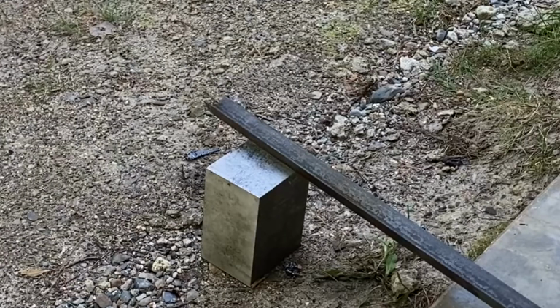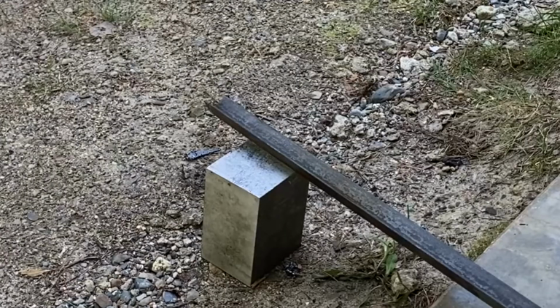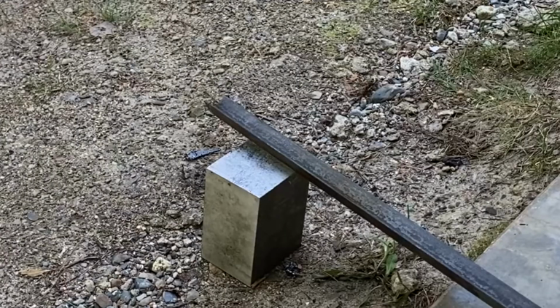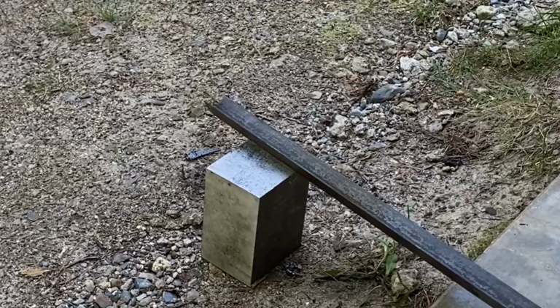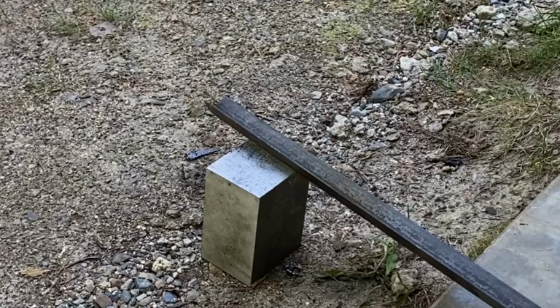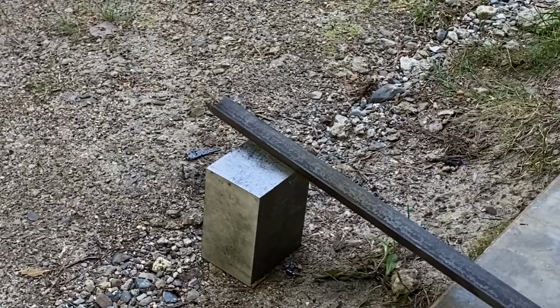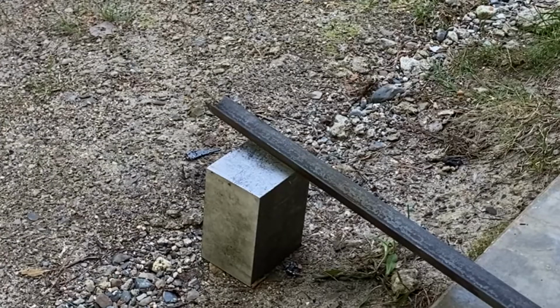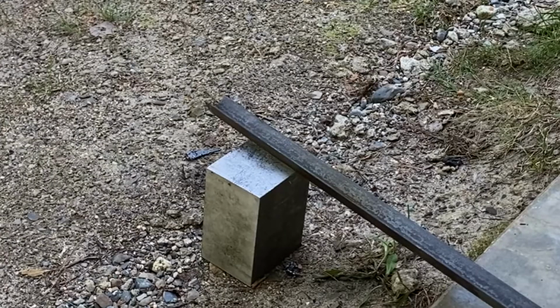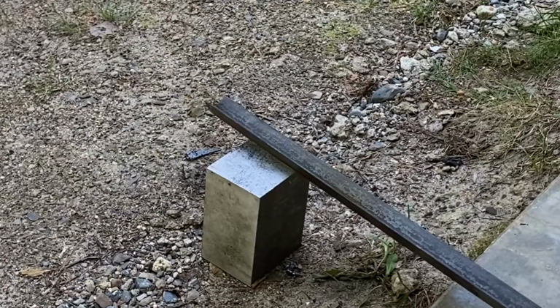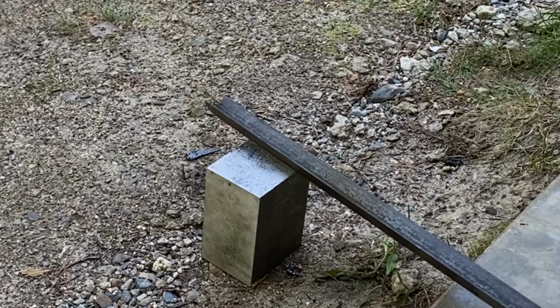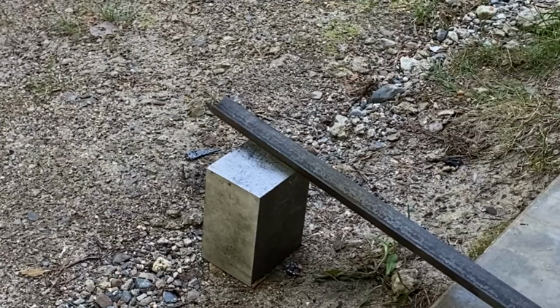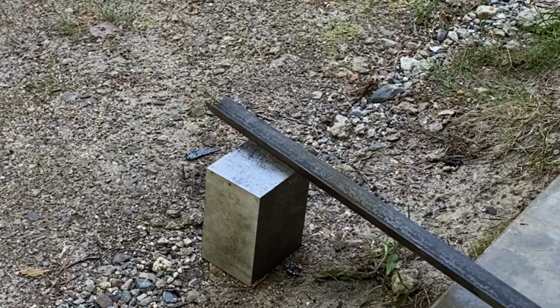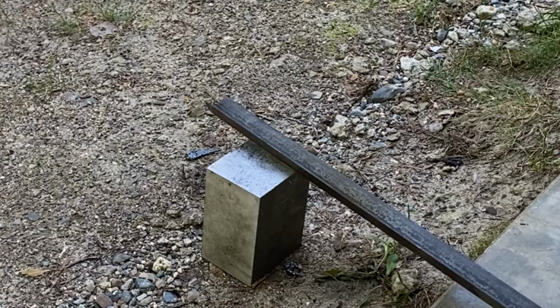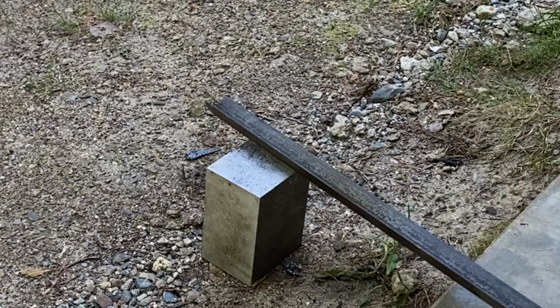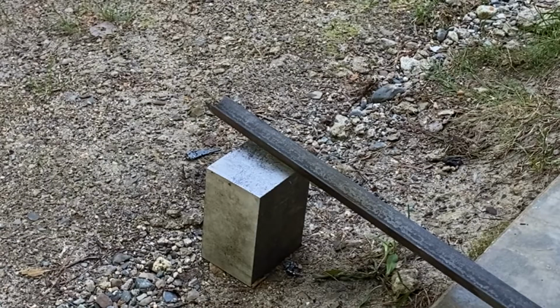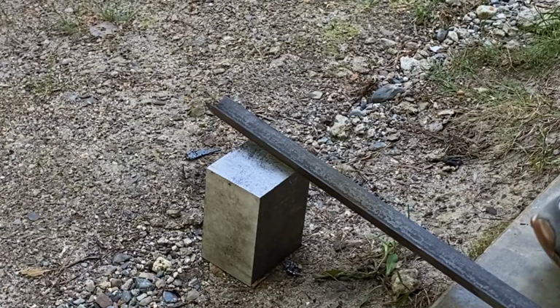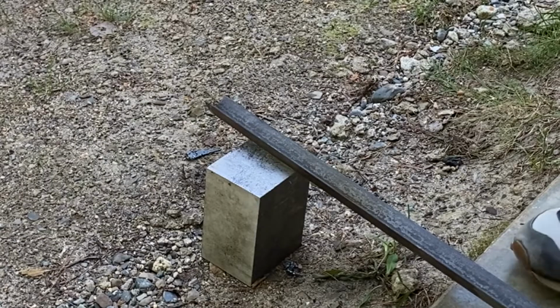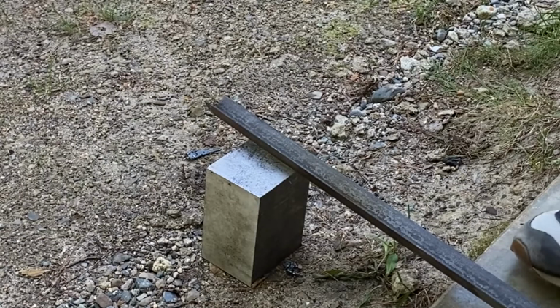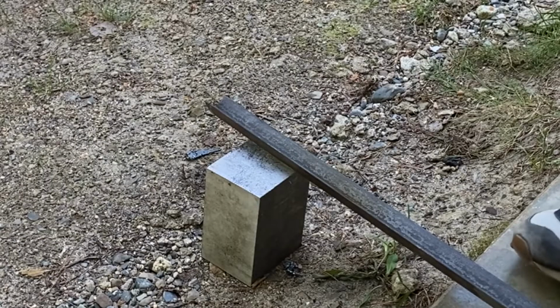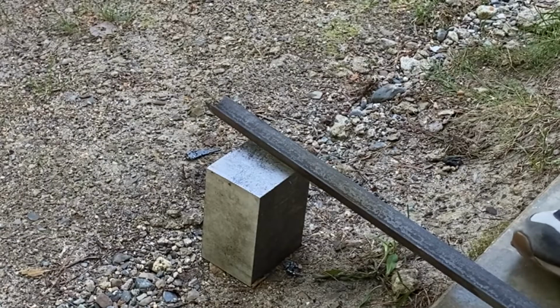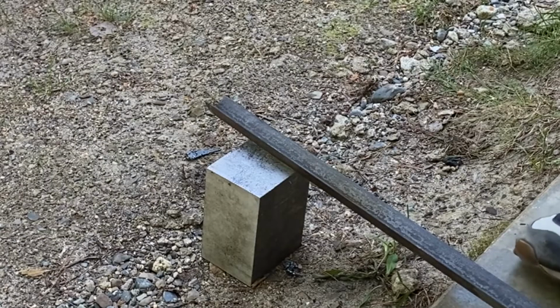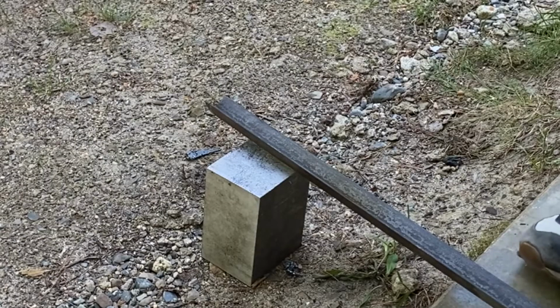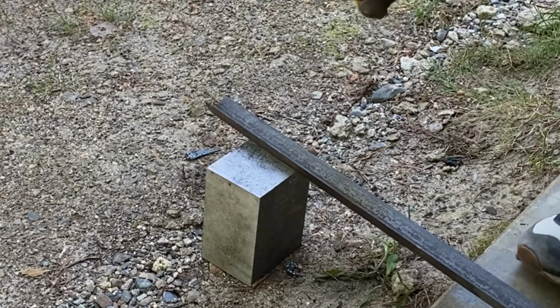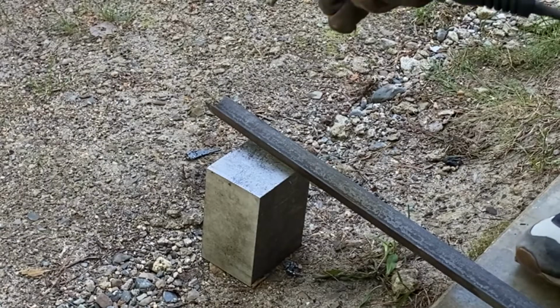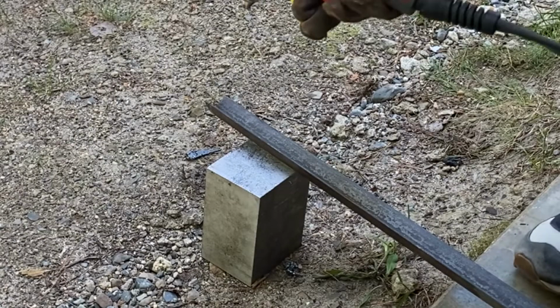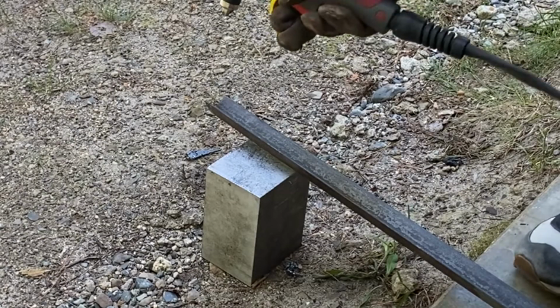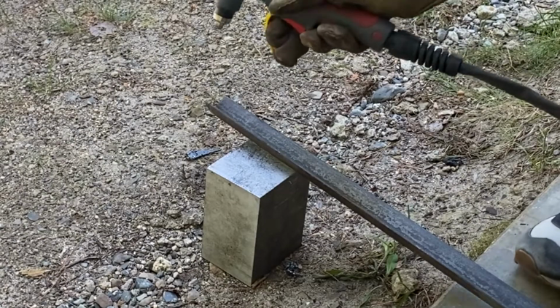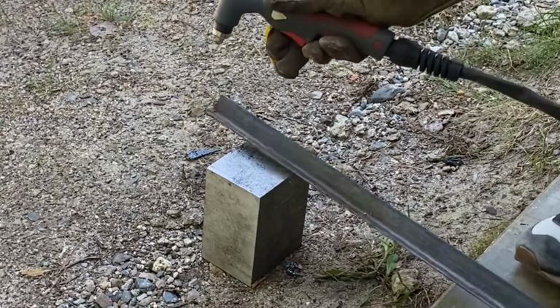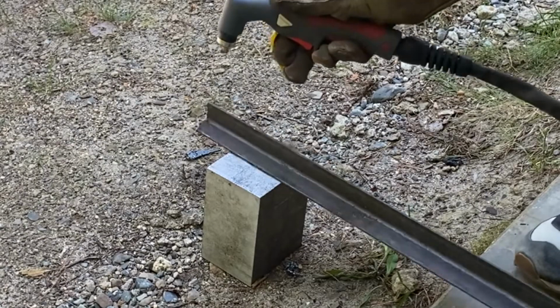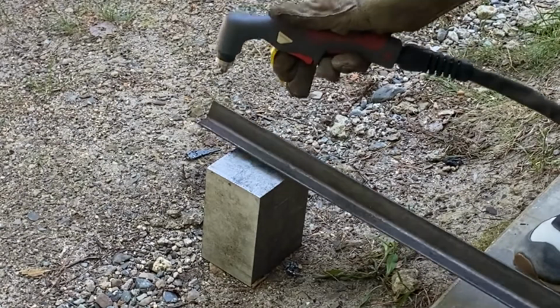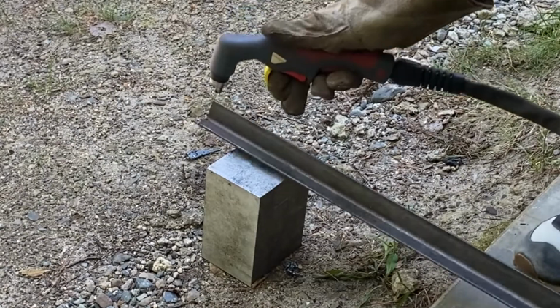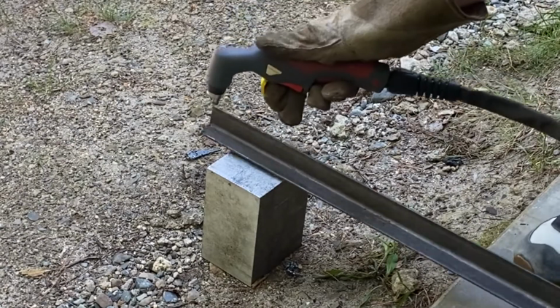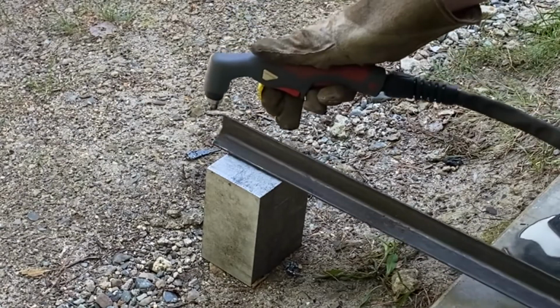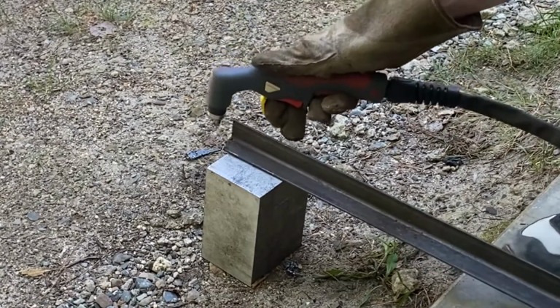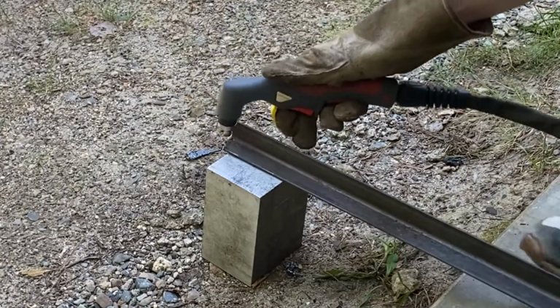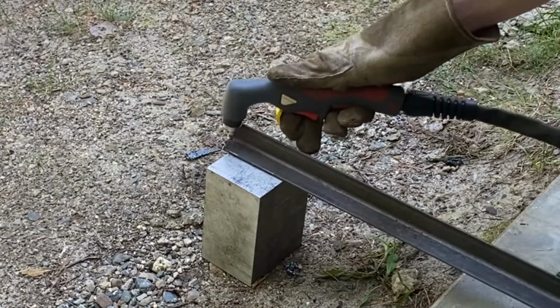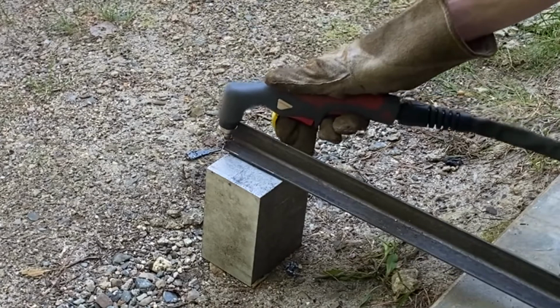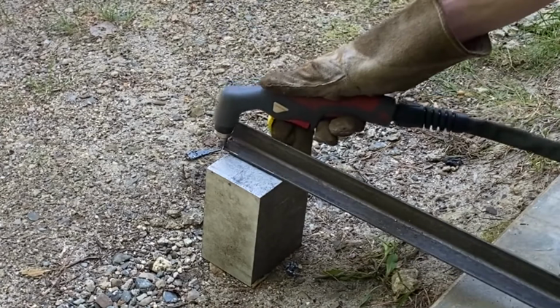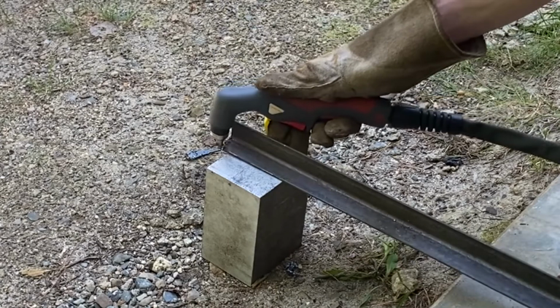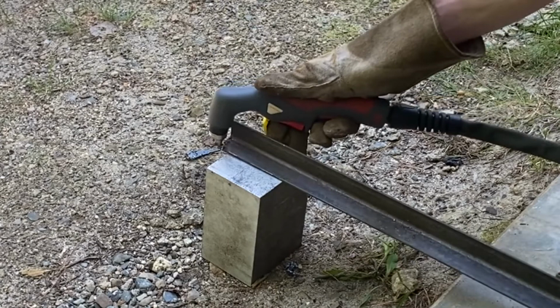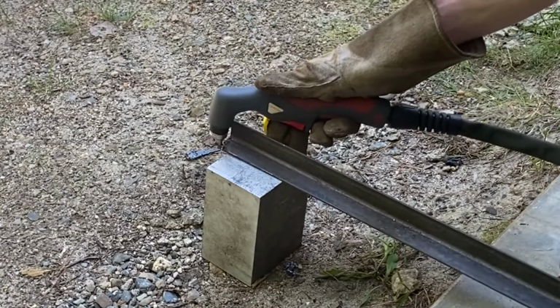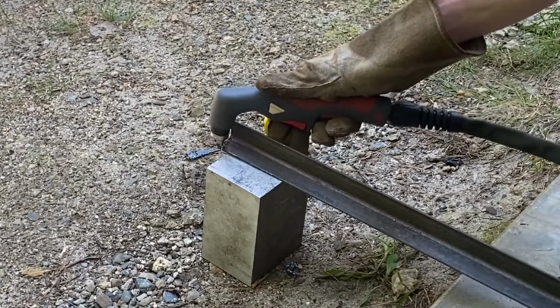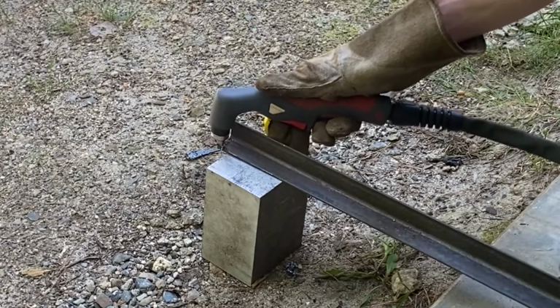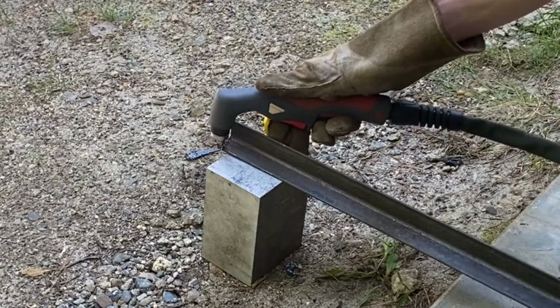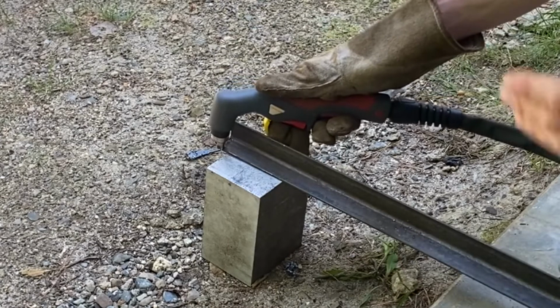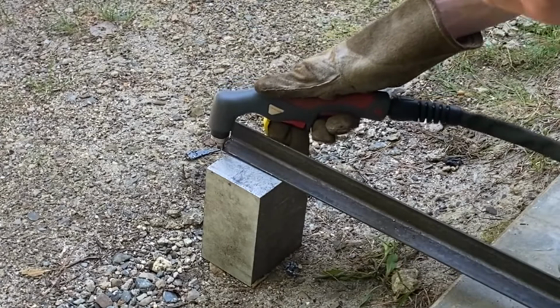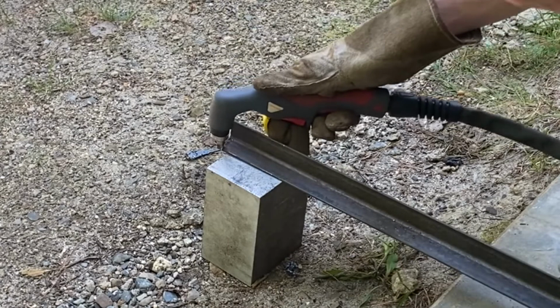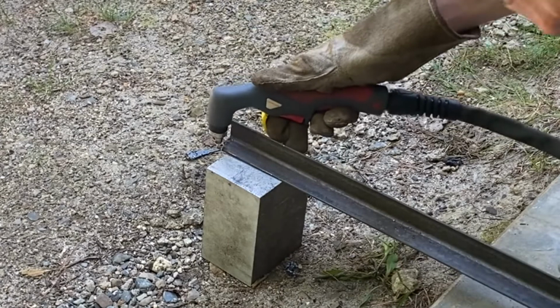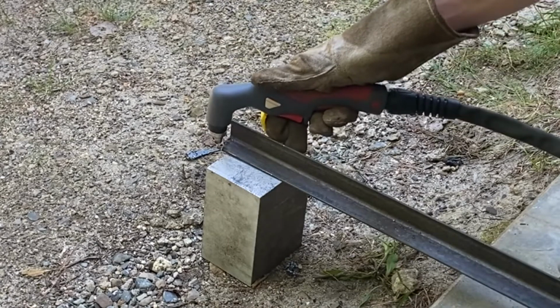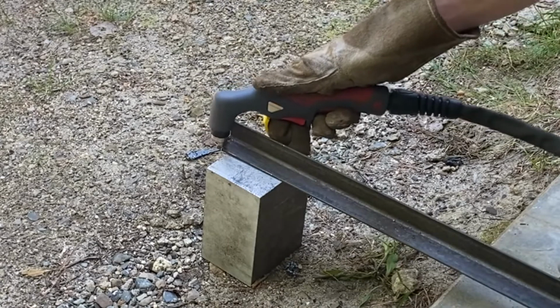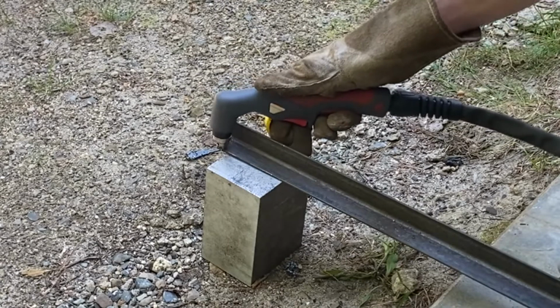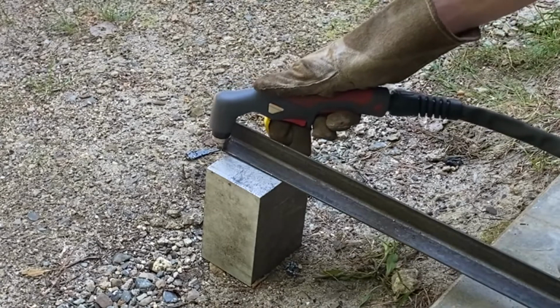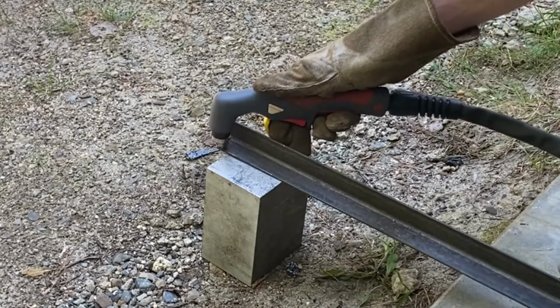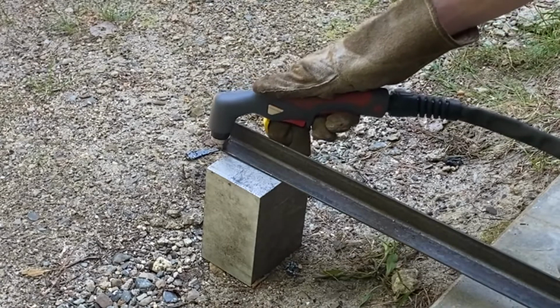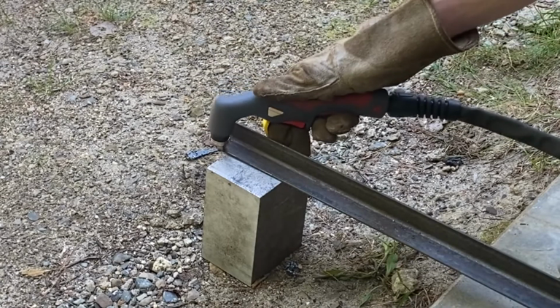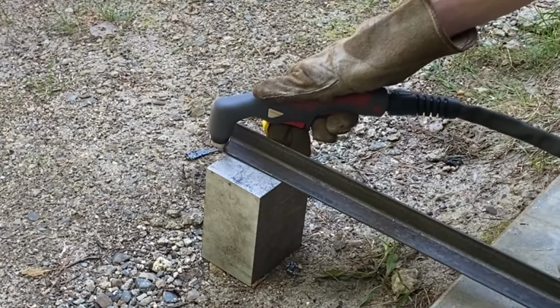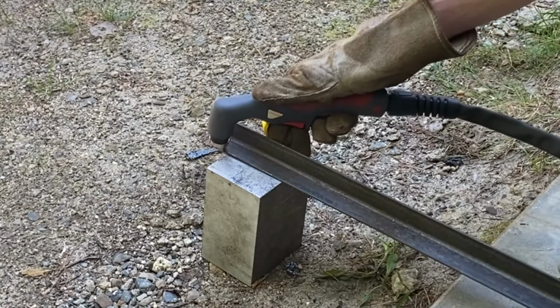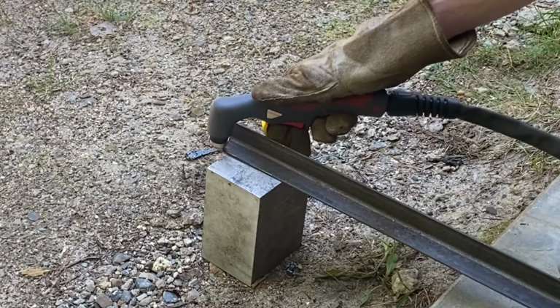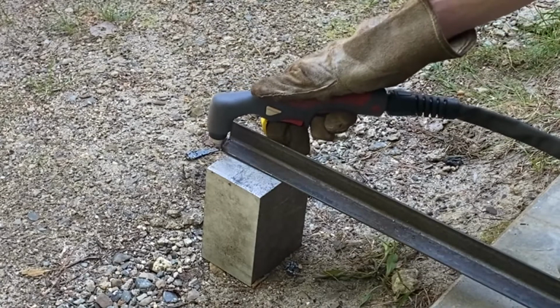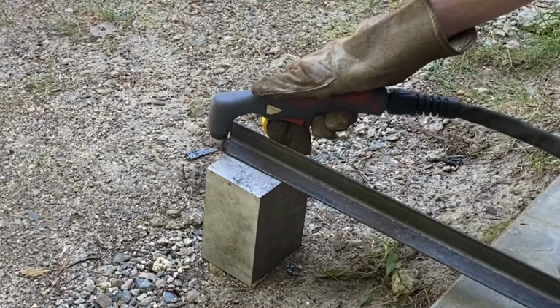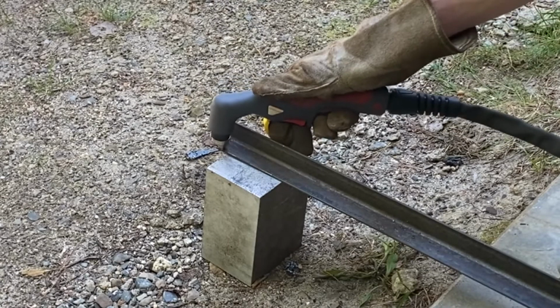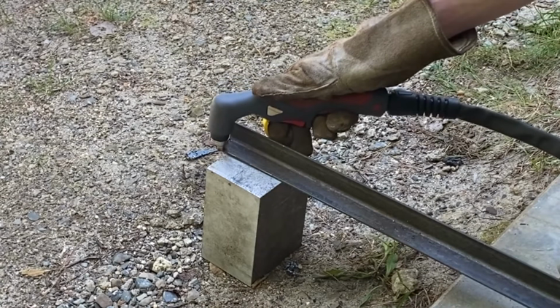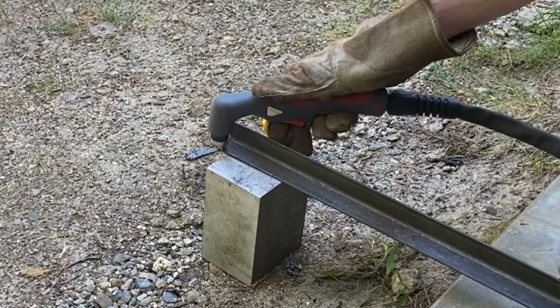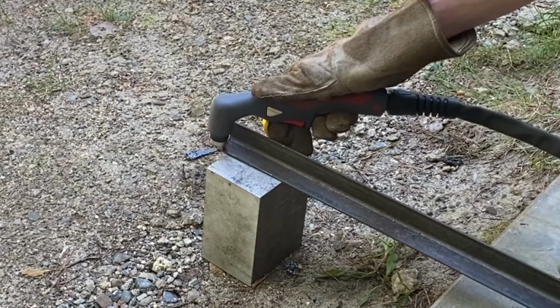I kind of felt like I was on a roll, so I decided to cut some more angle iron just for the sake of cutting stuff.